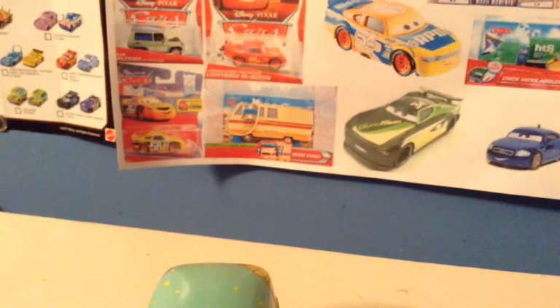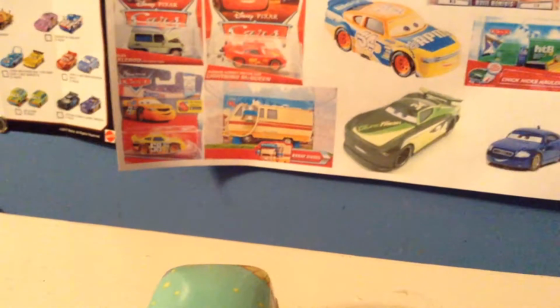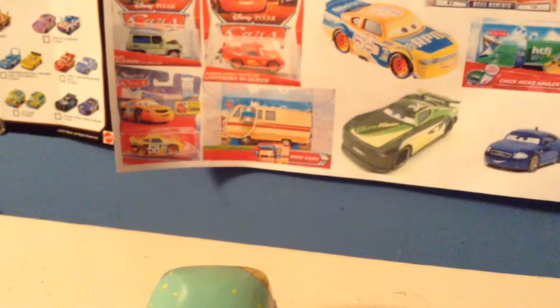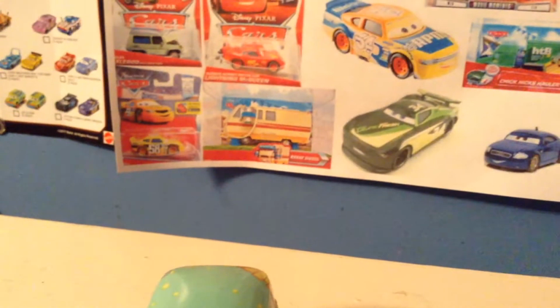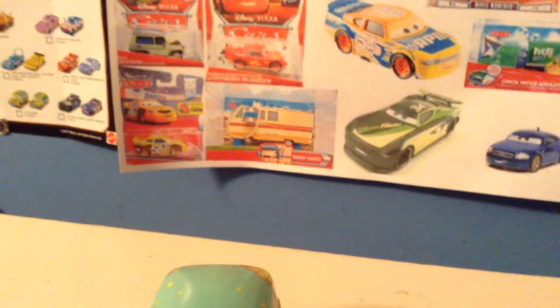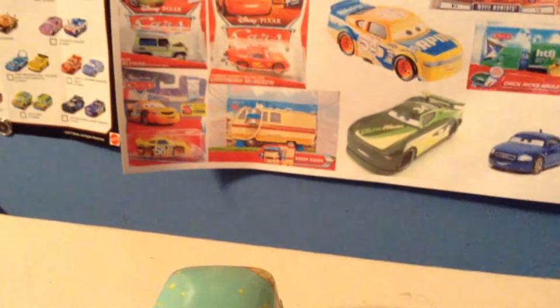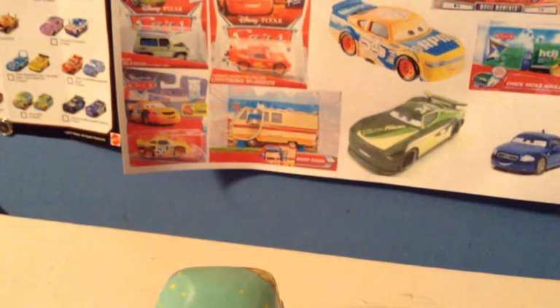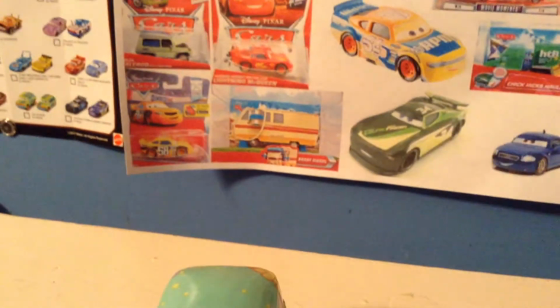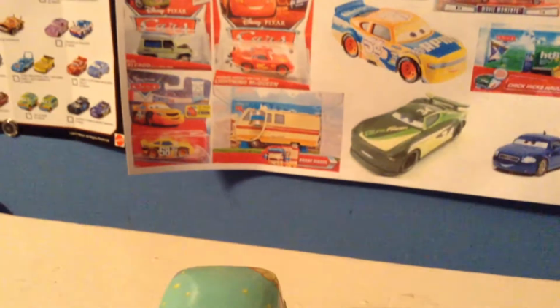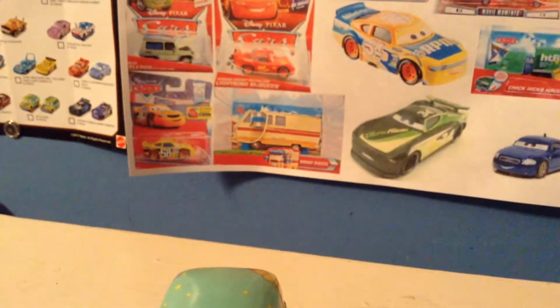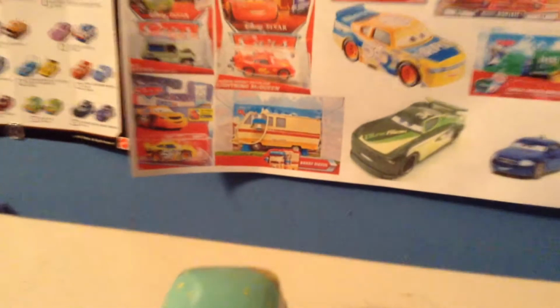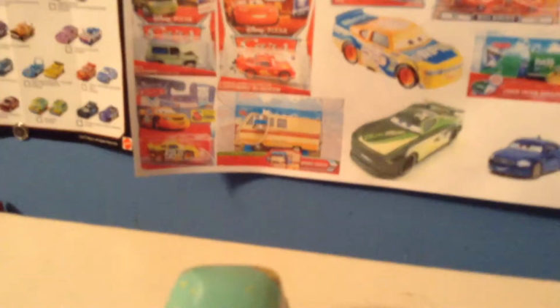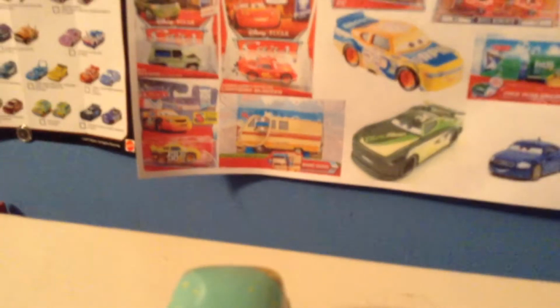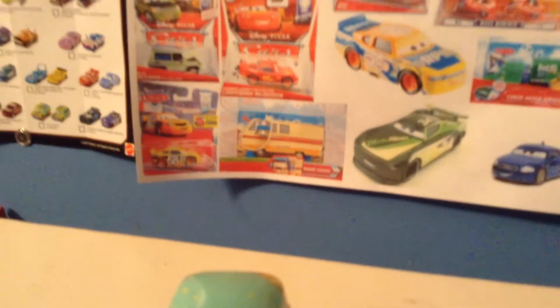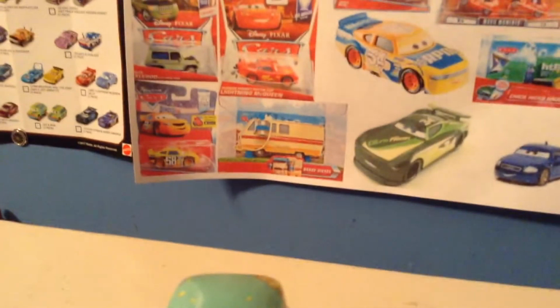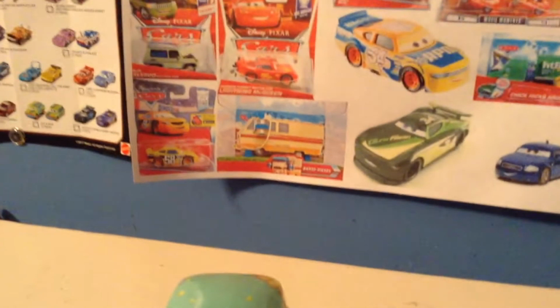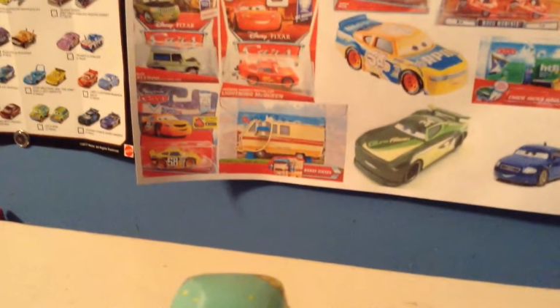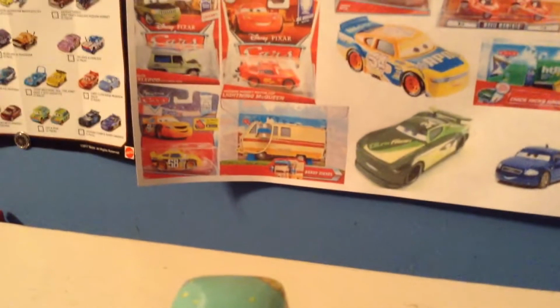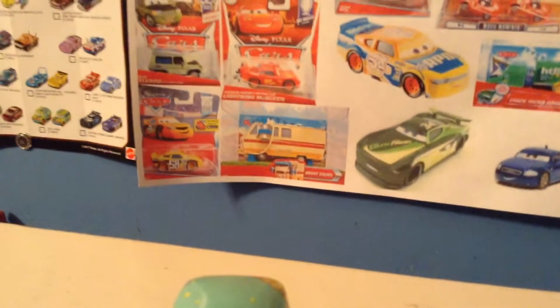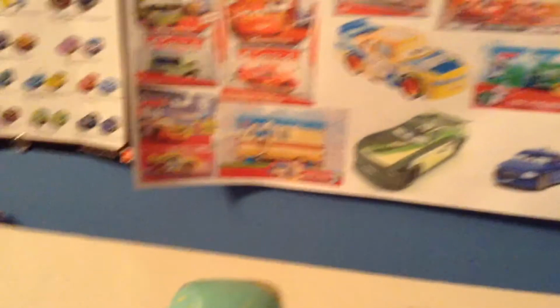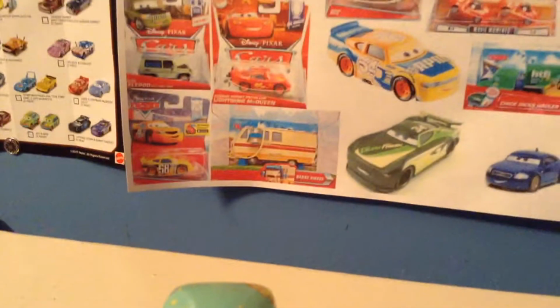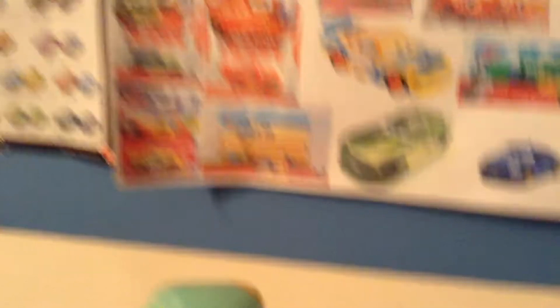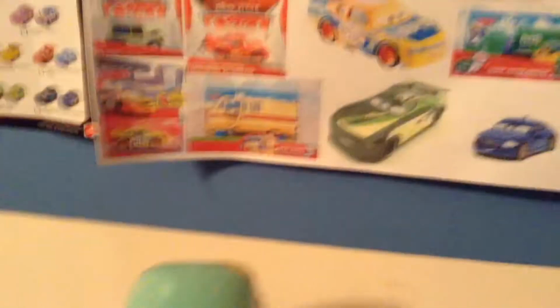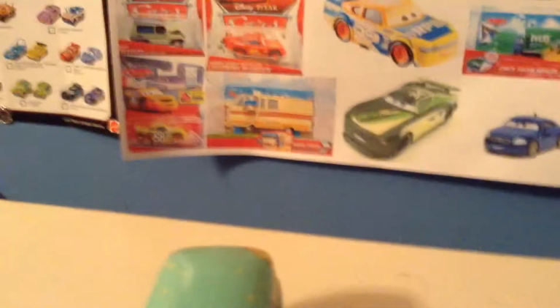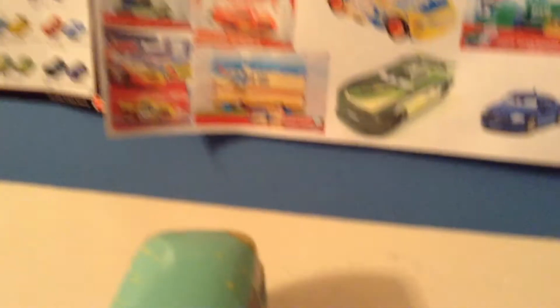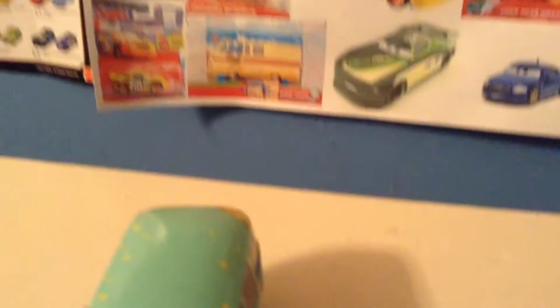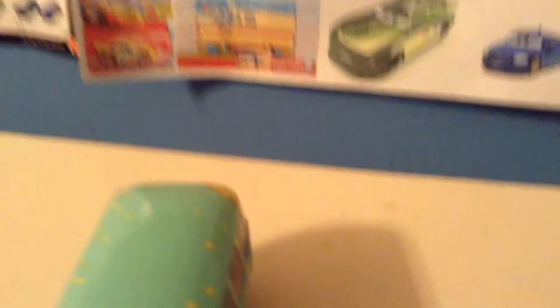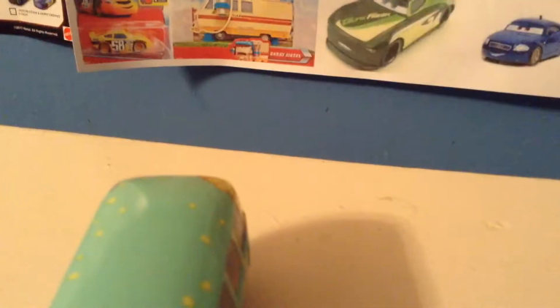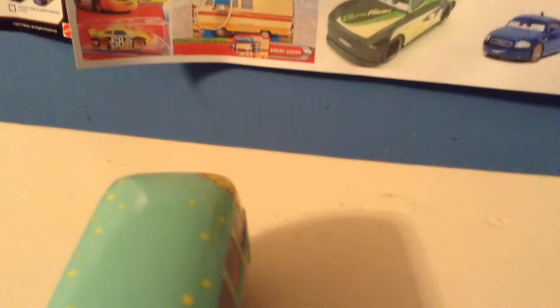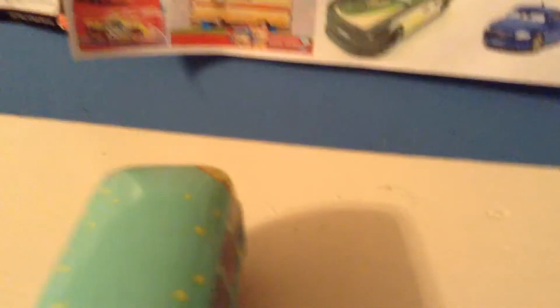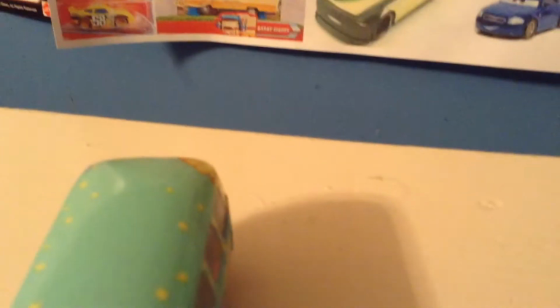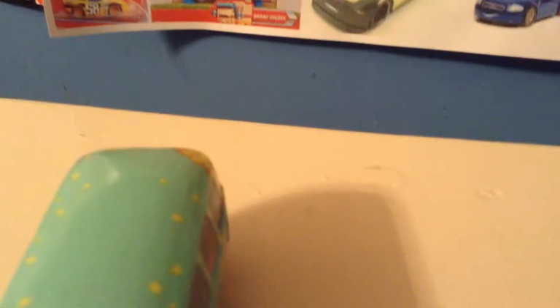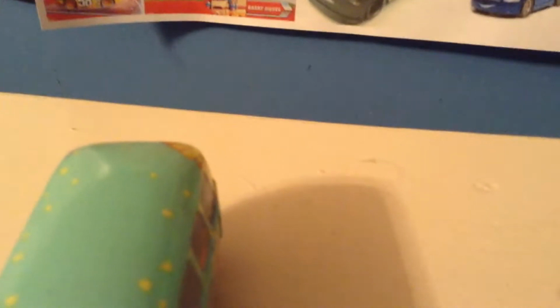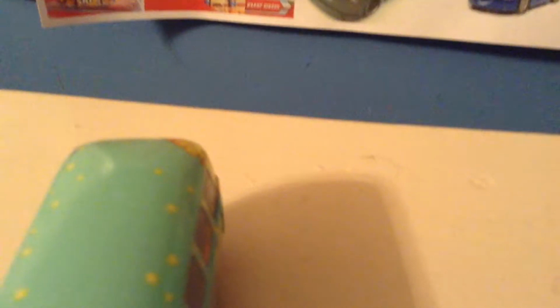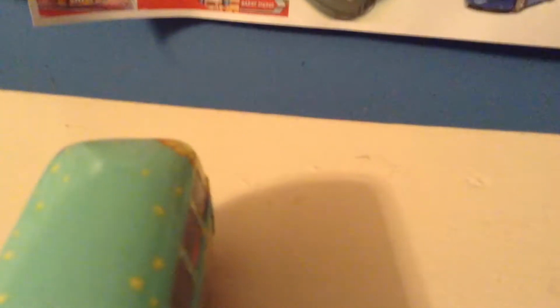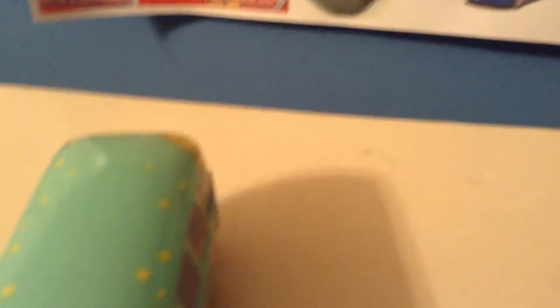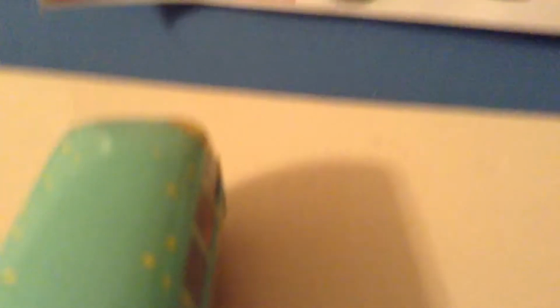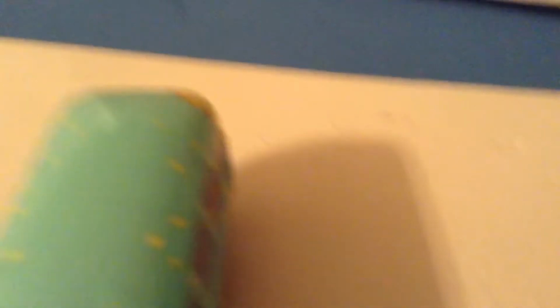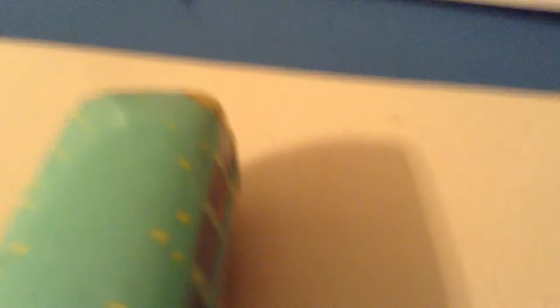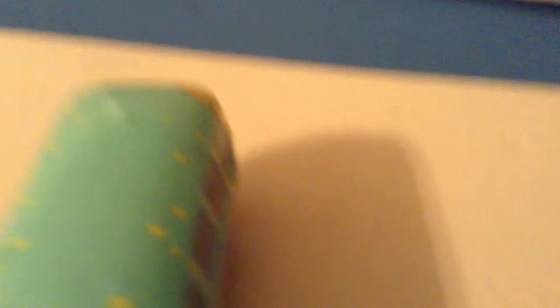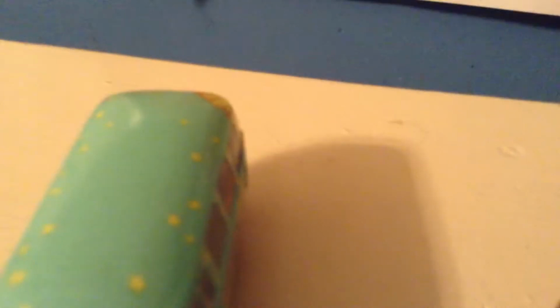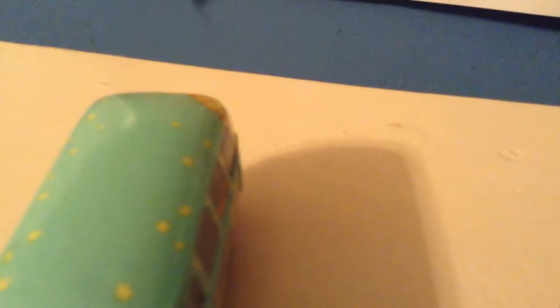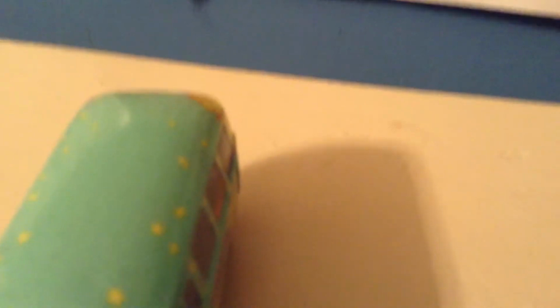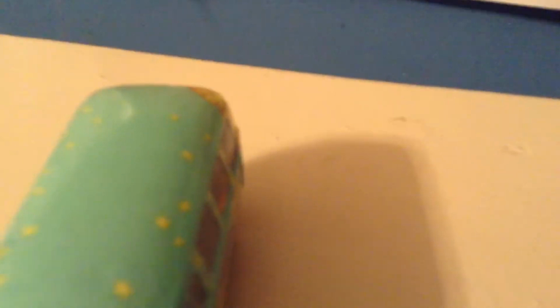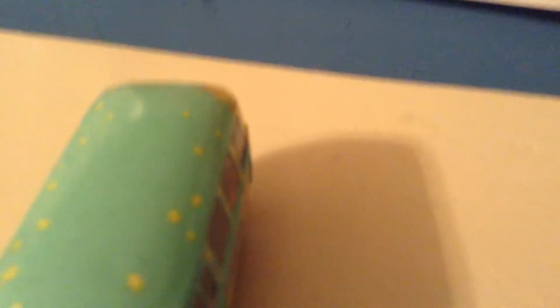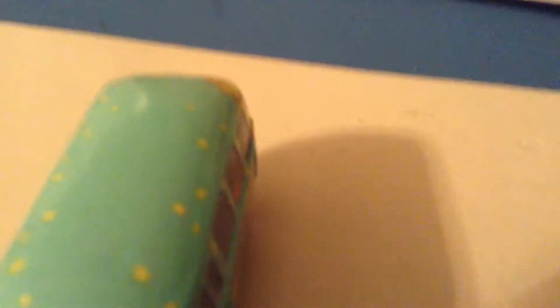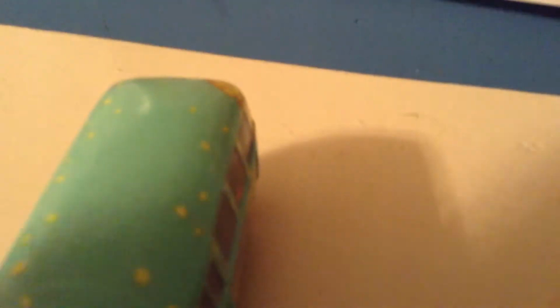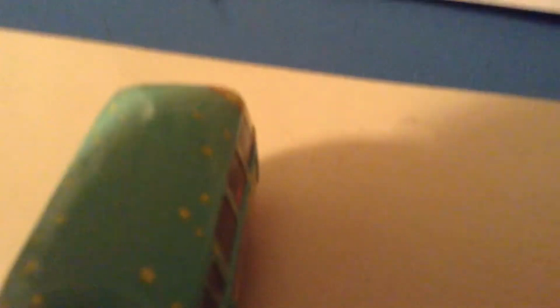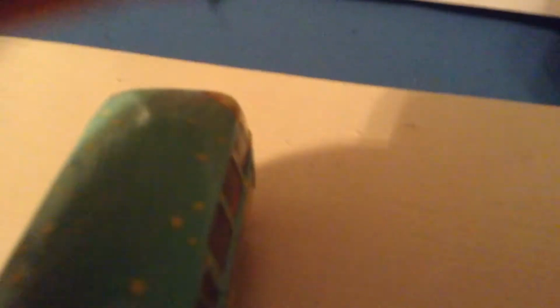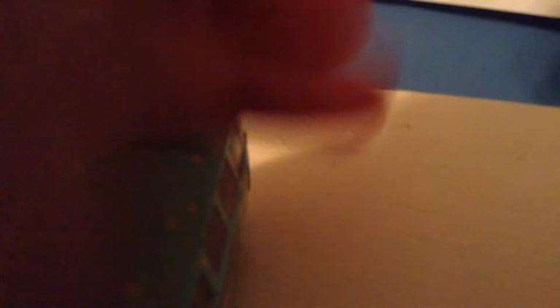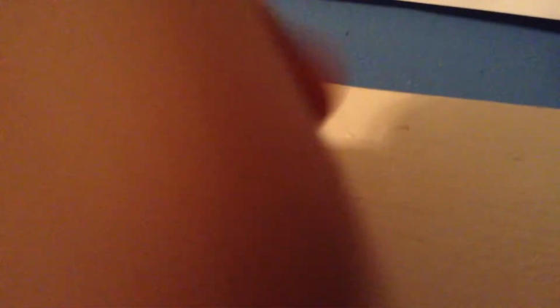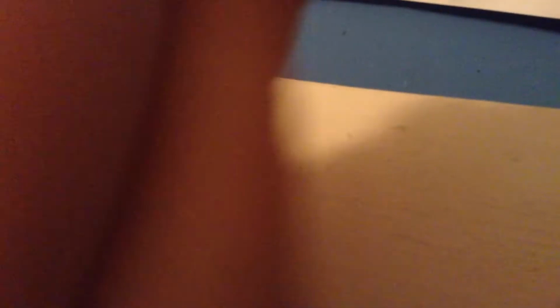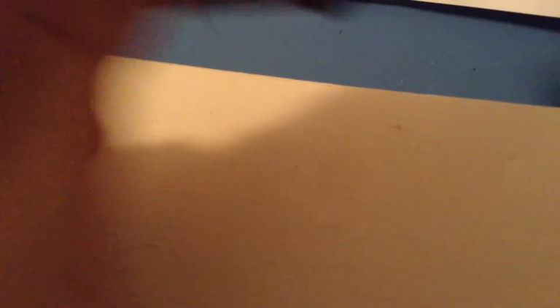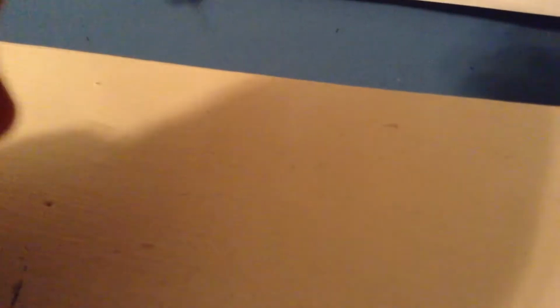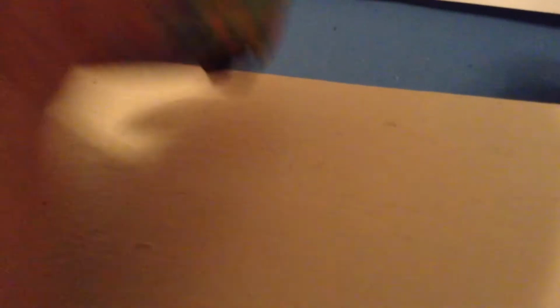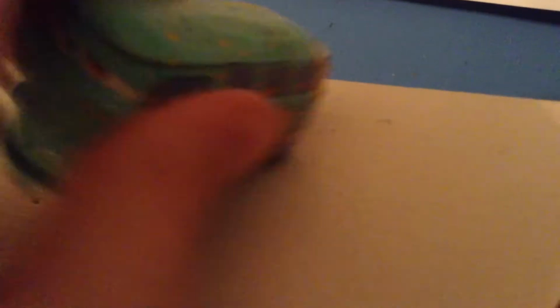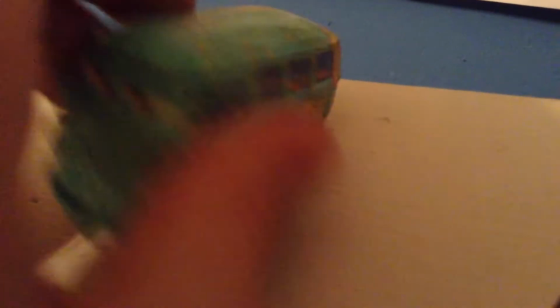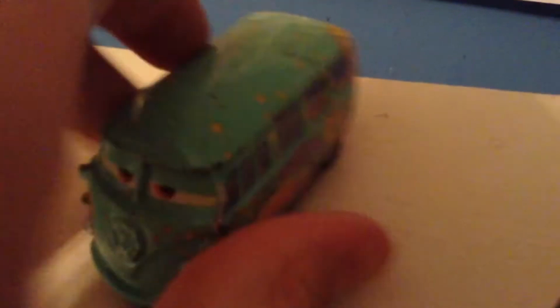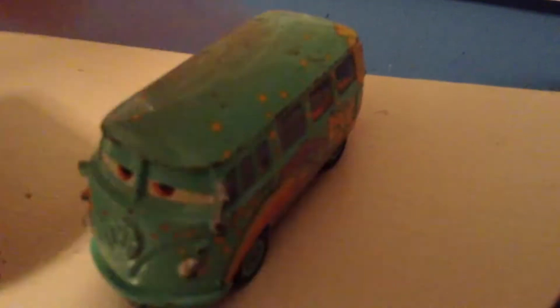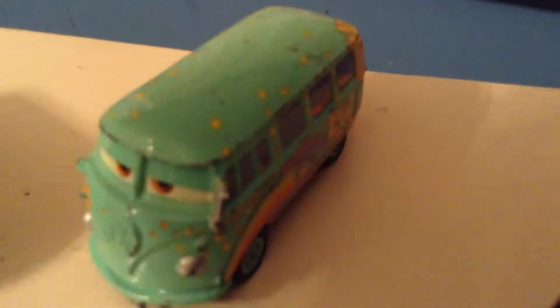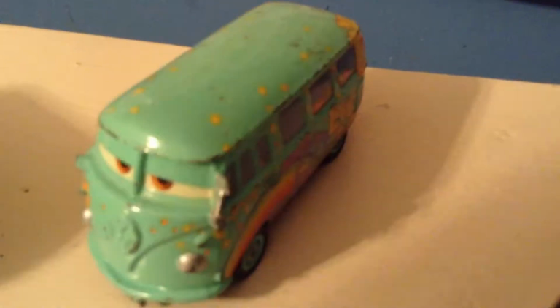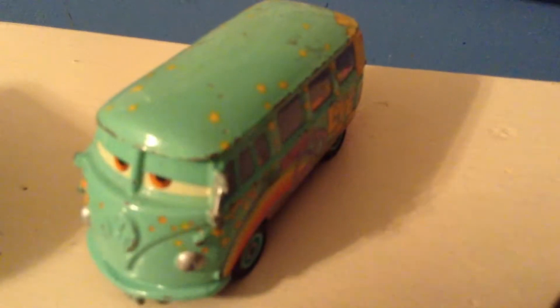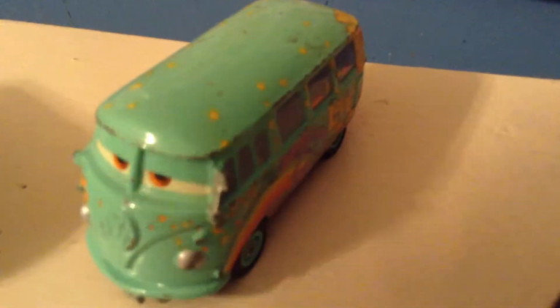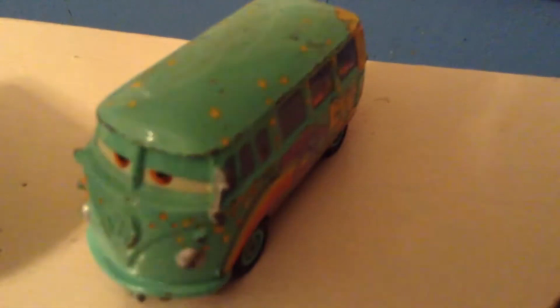Since I was very very little, I had a regular old Cars 1 Fillmore, but eventually his back wheels broke.